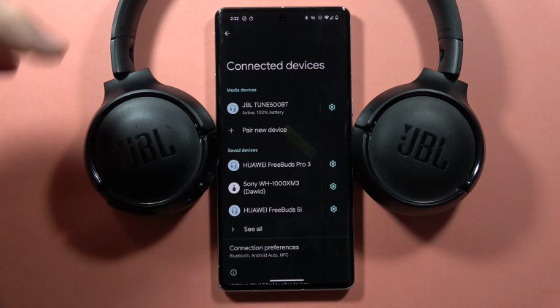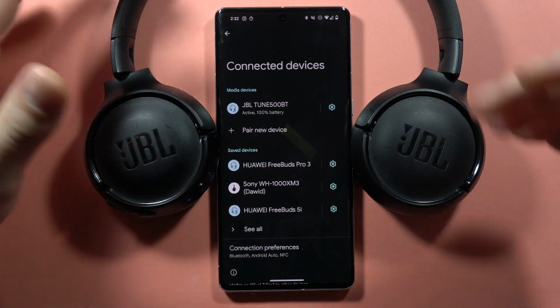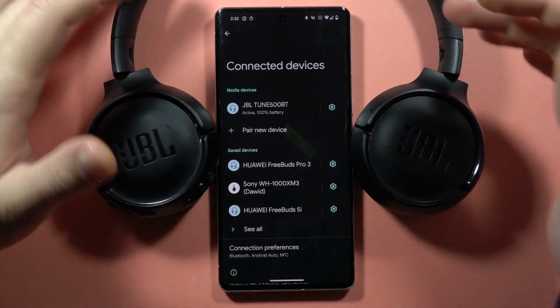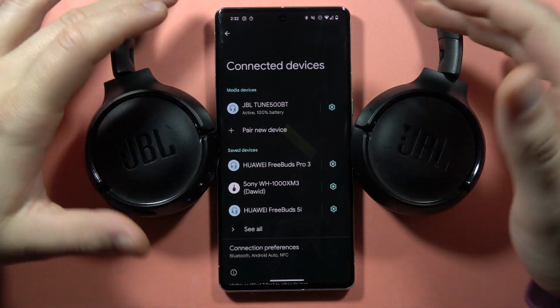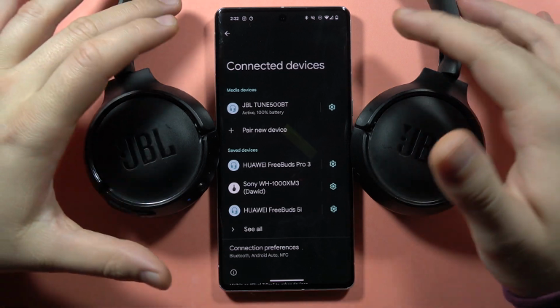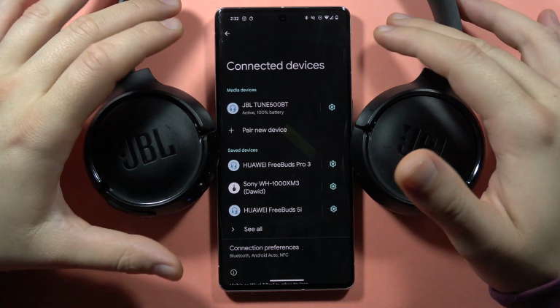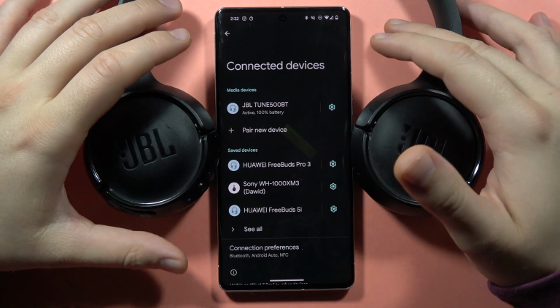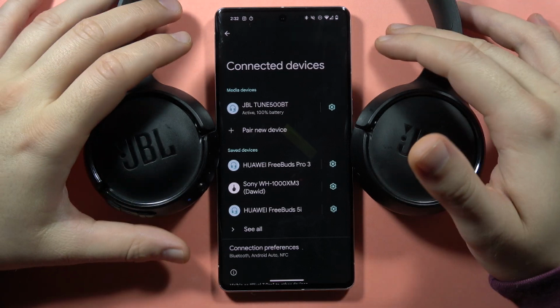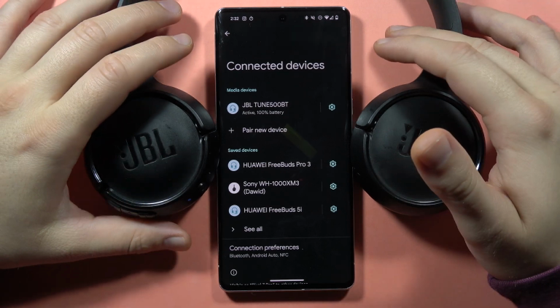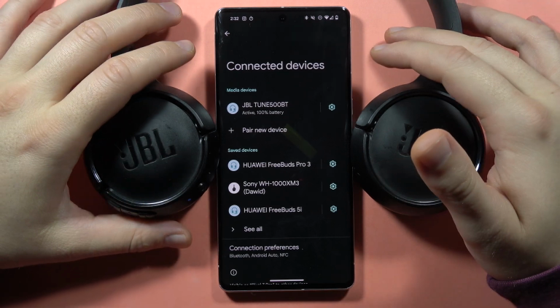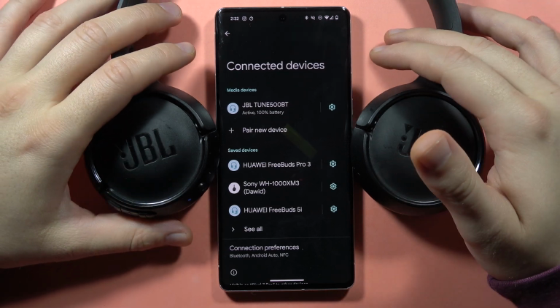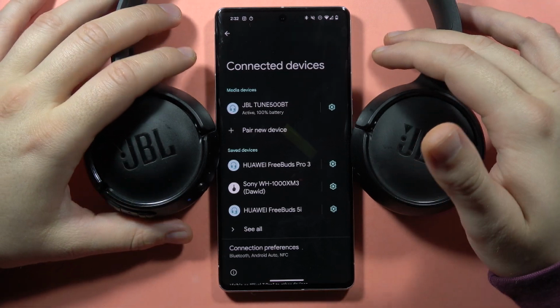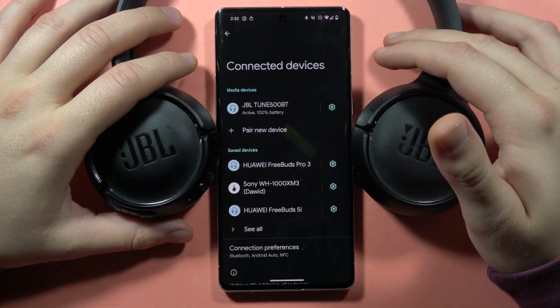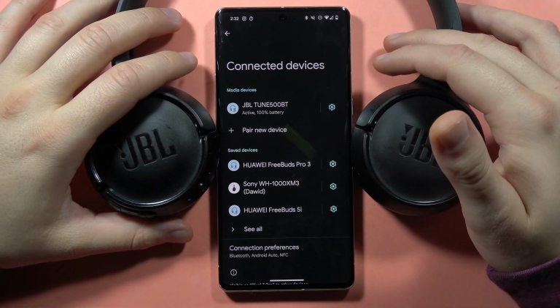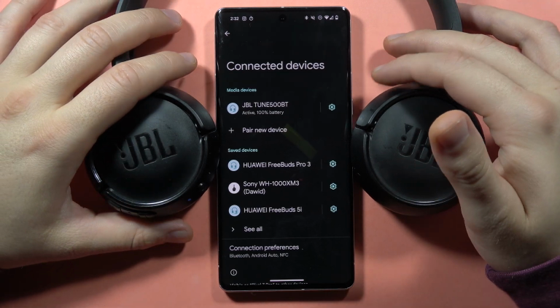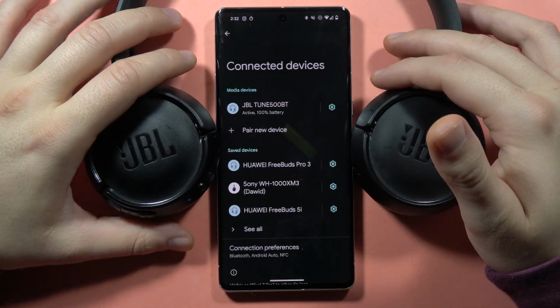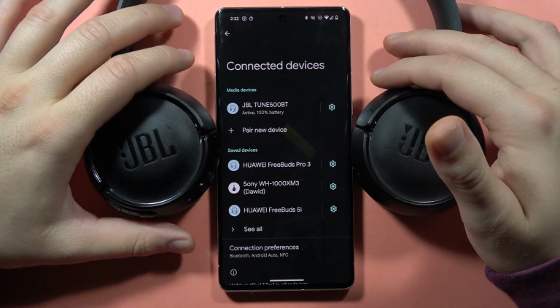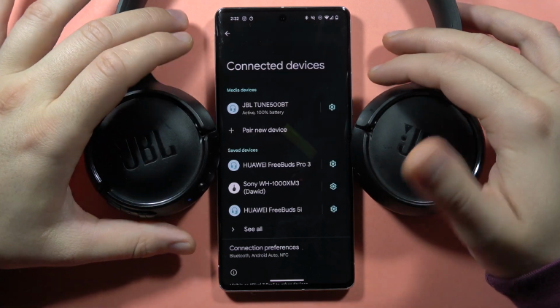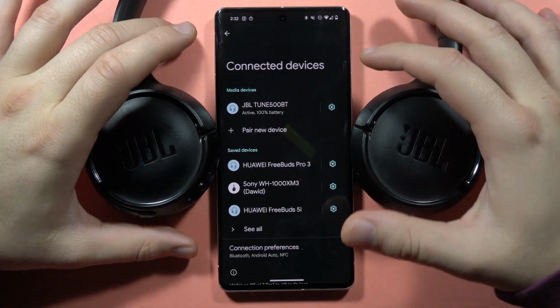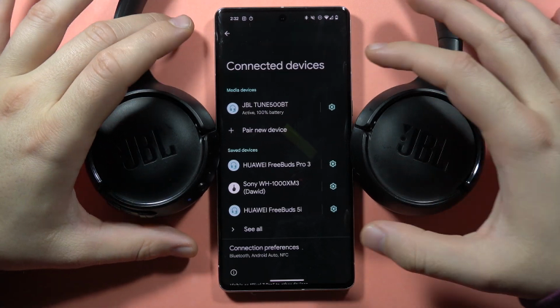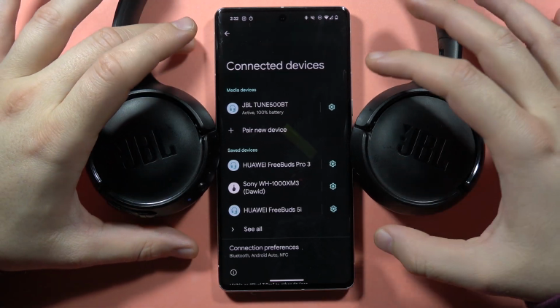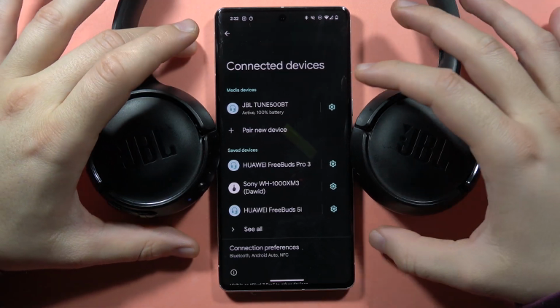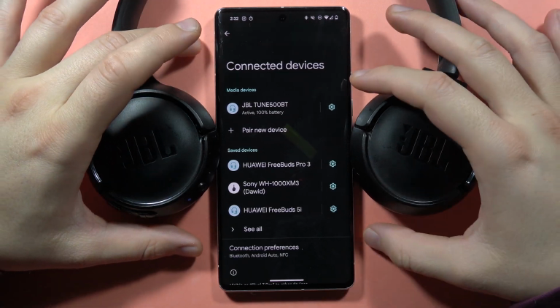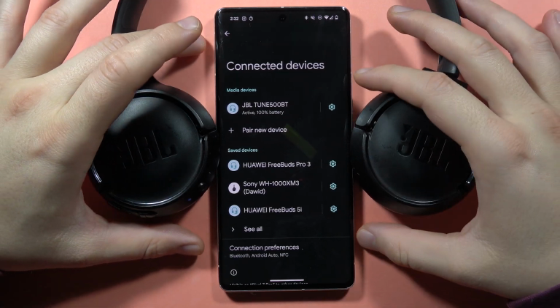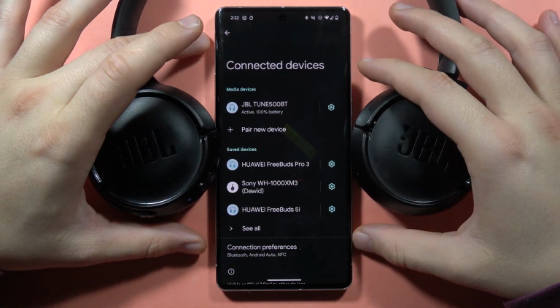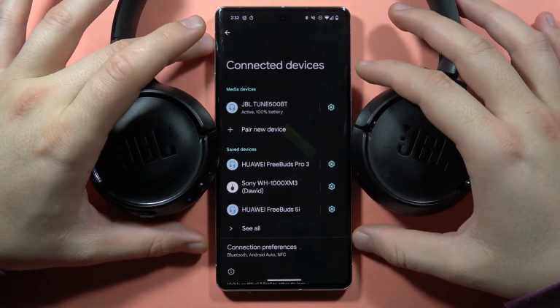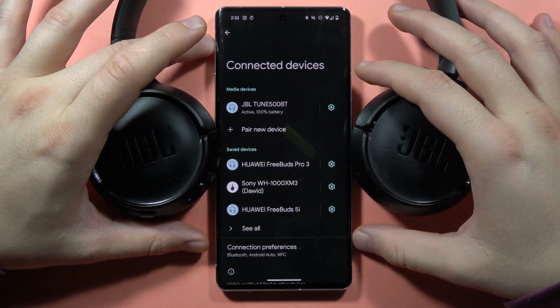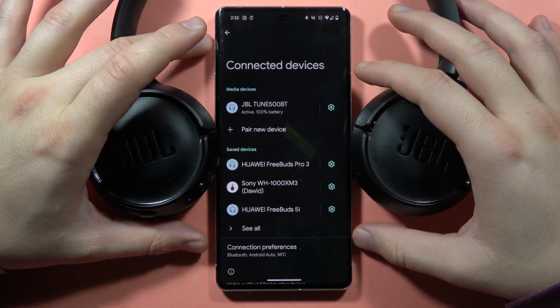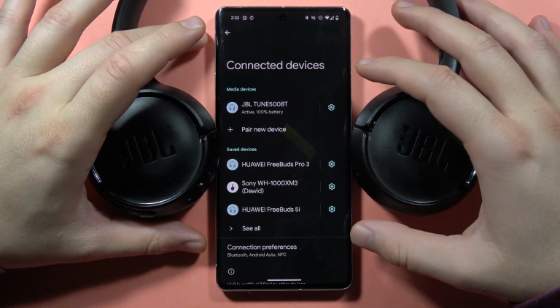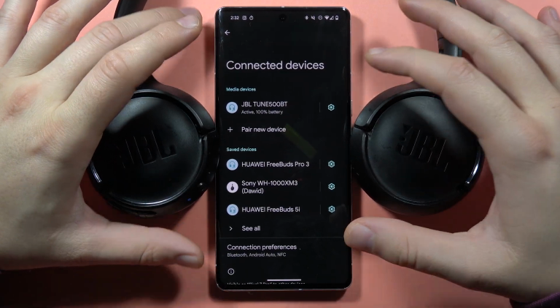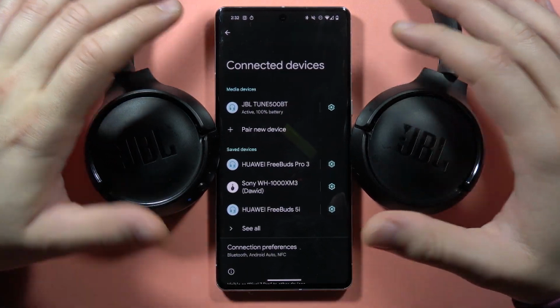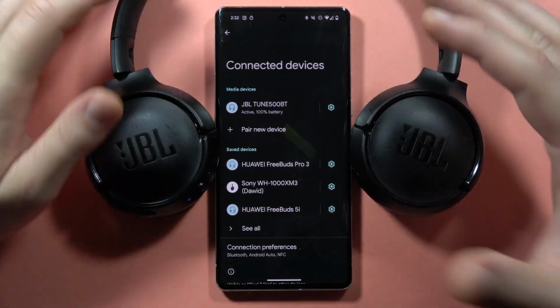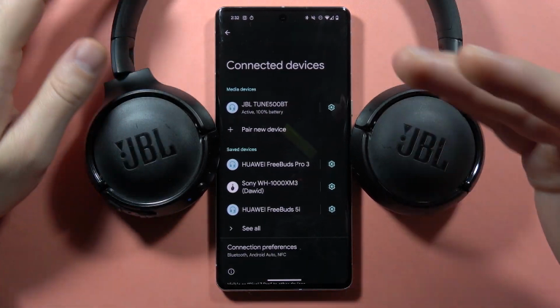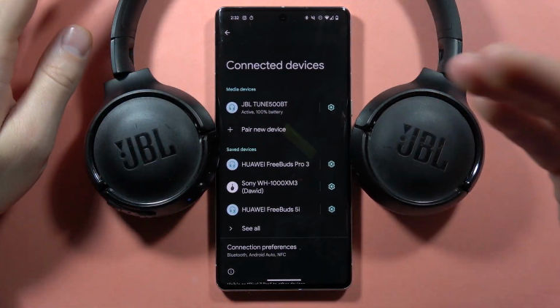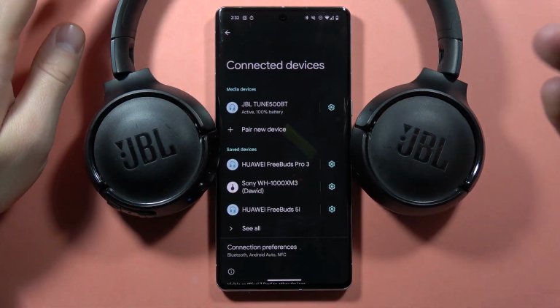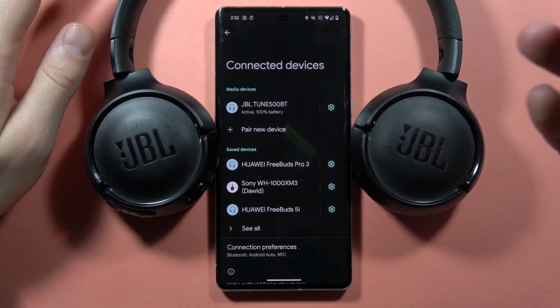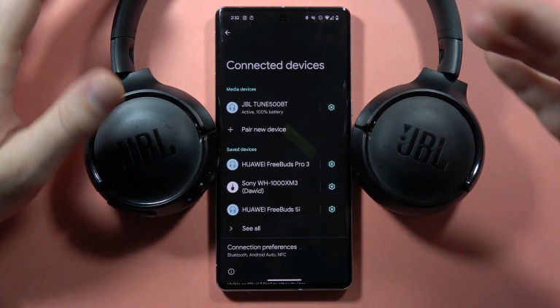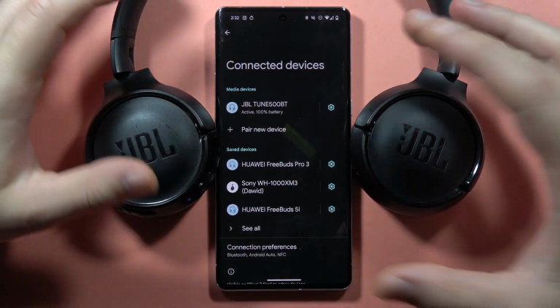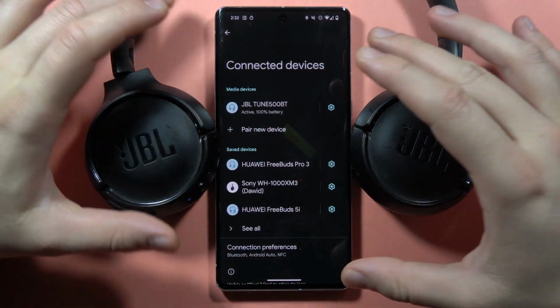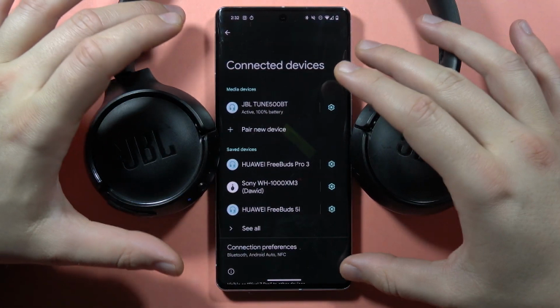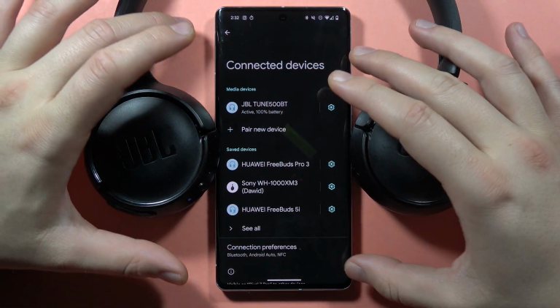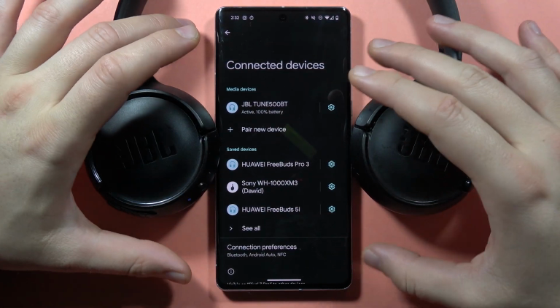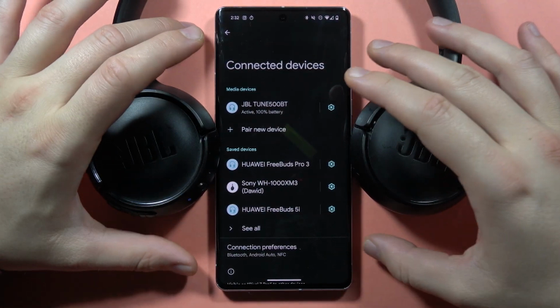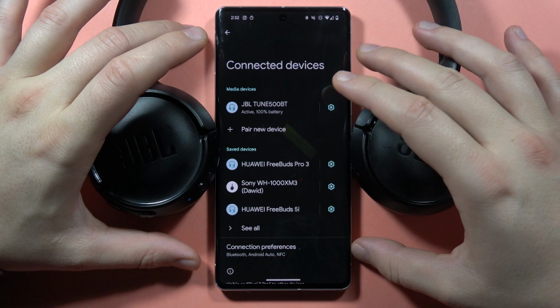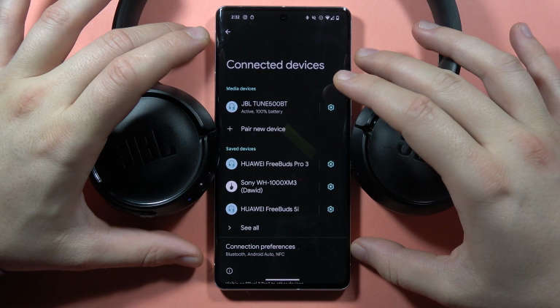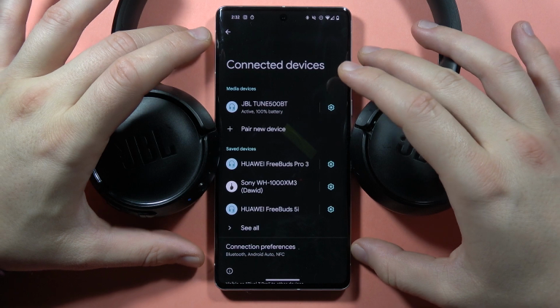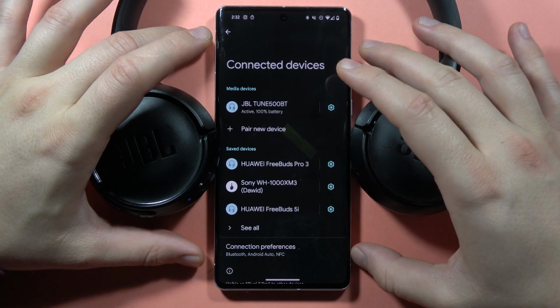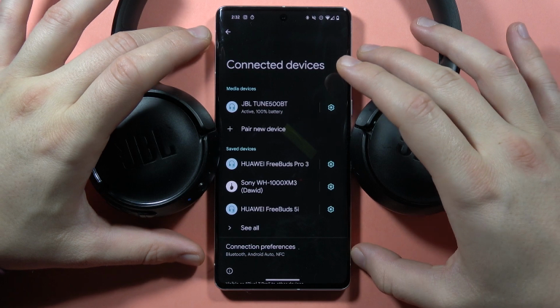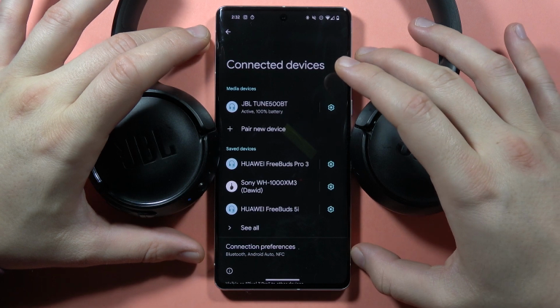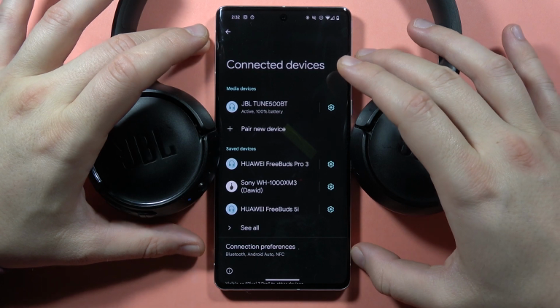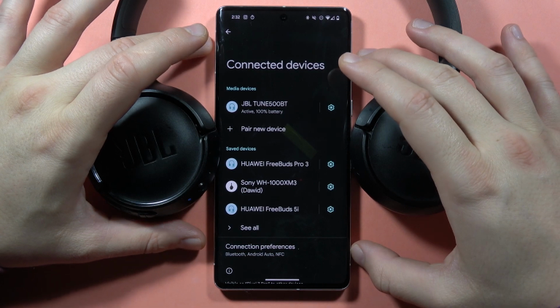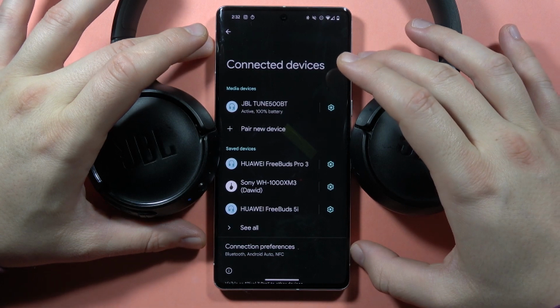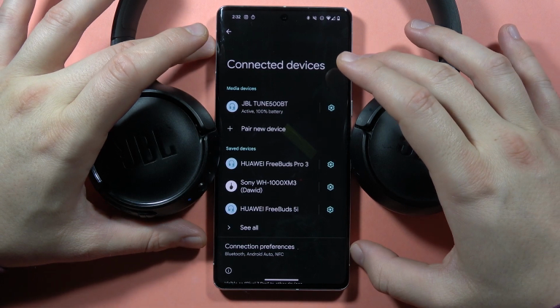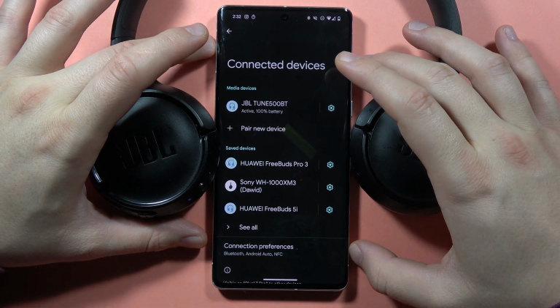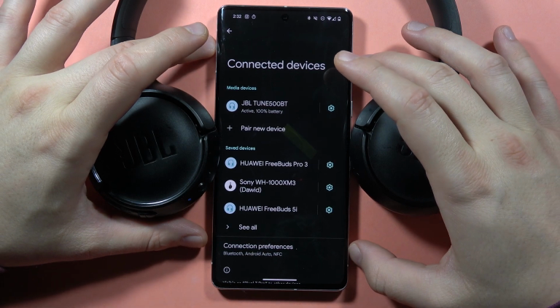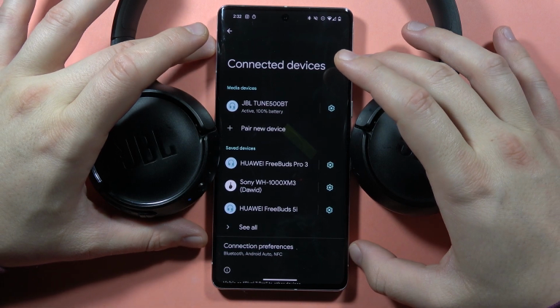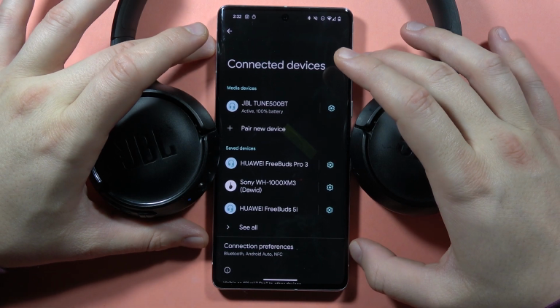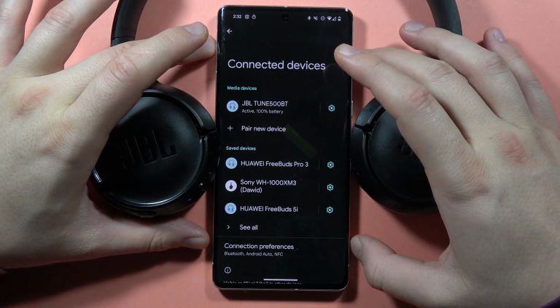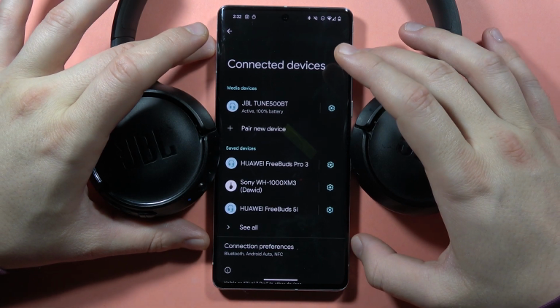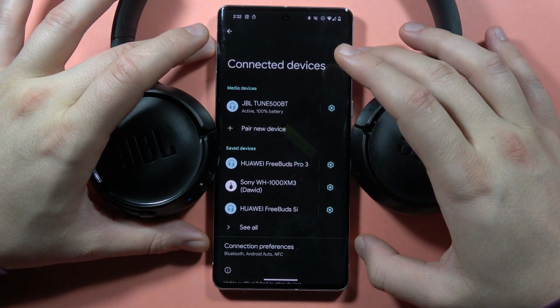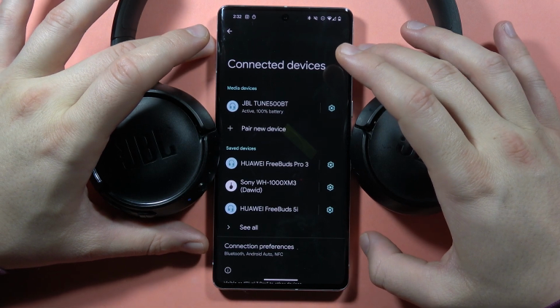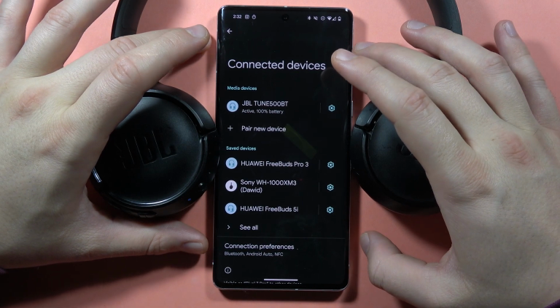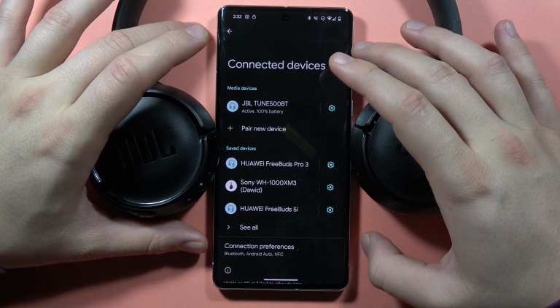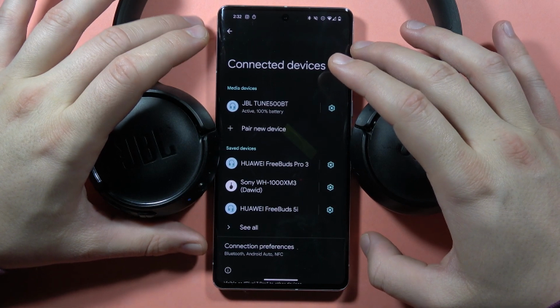Hey, if your JBL Tune 500 or 520 kept disconnecting from any of your devices, let me show you how we can fix this issue.